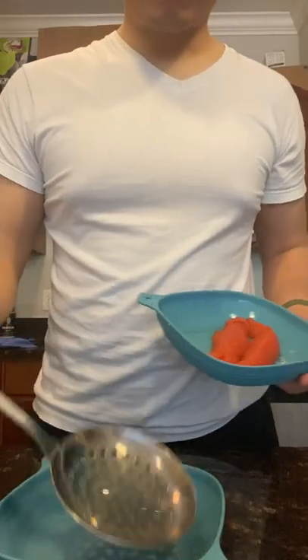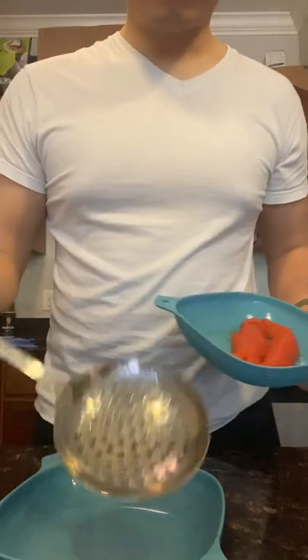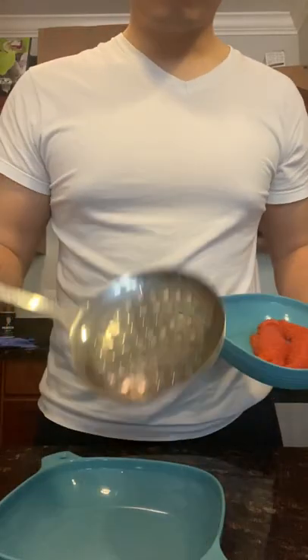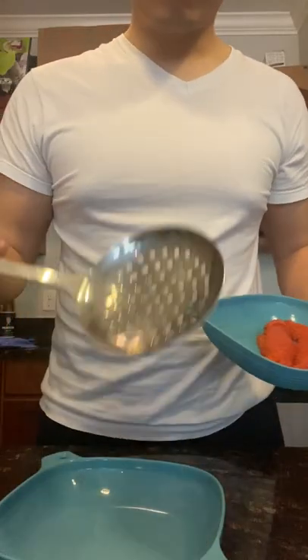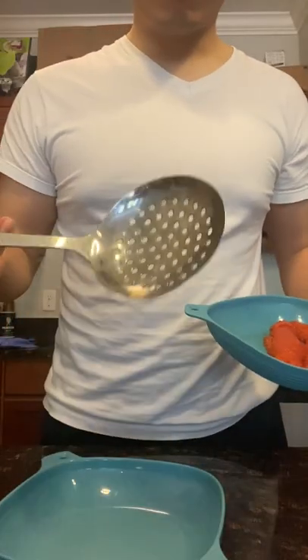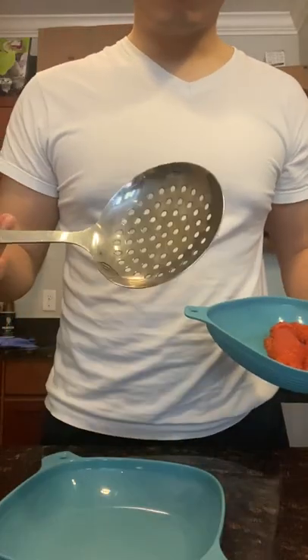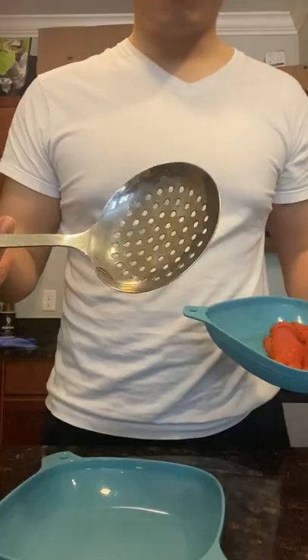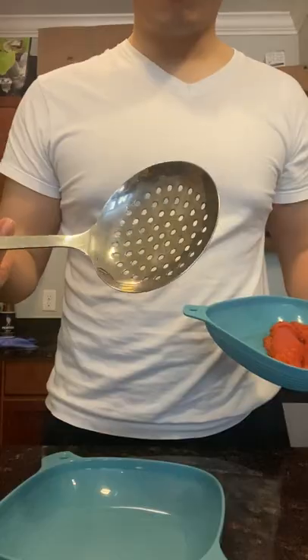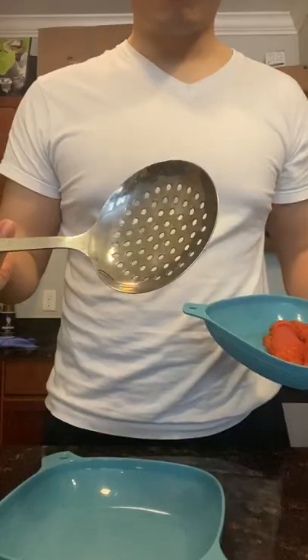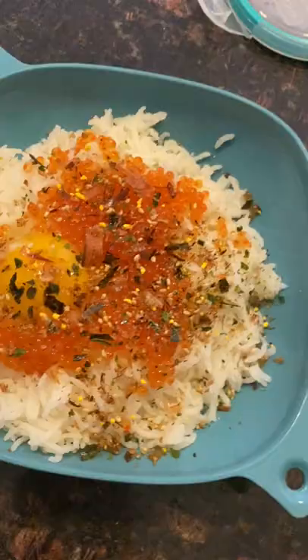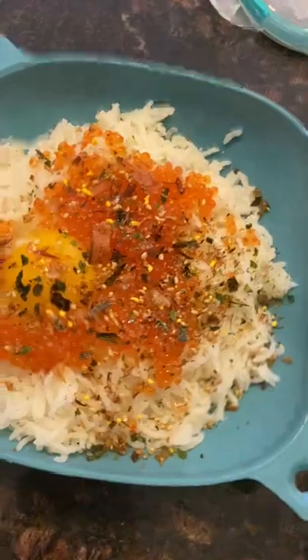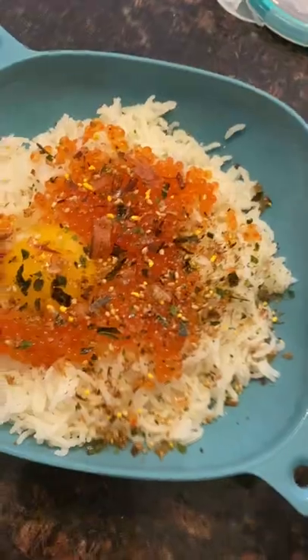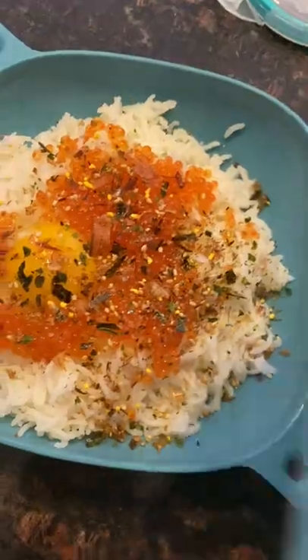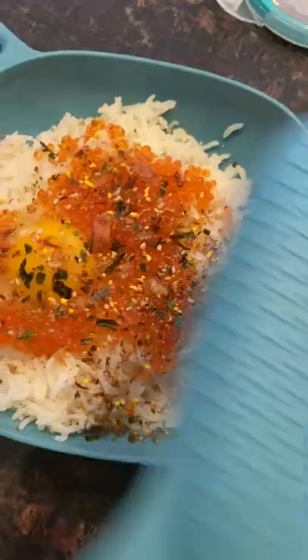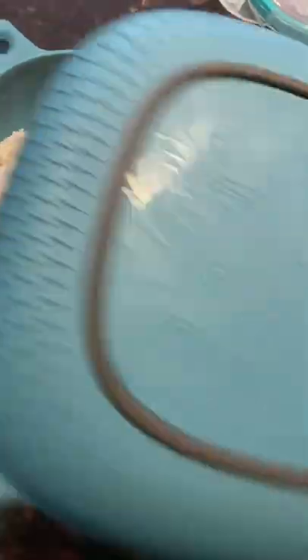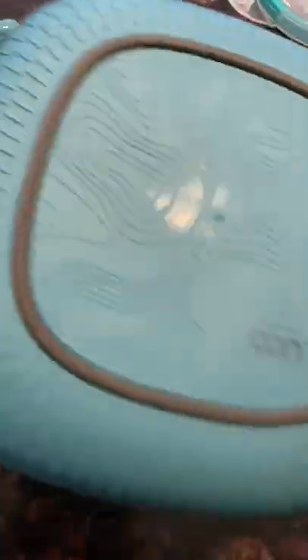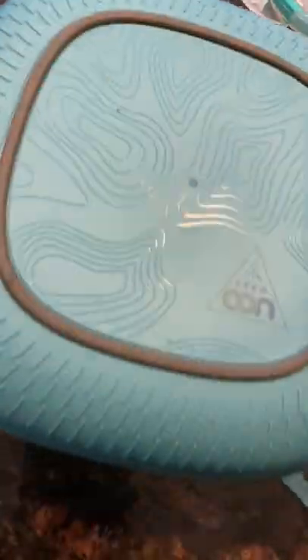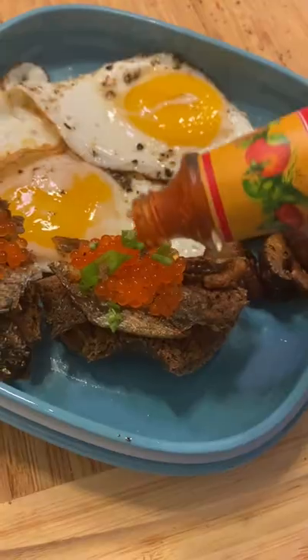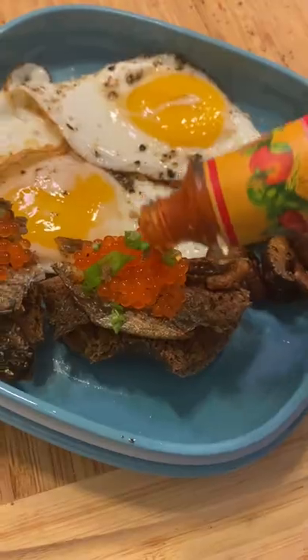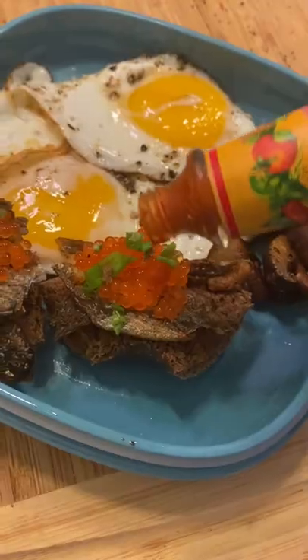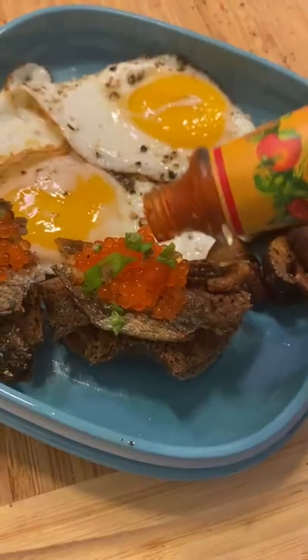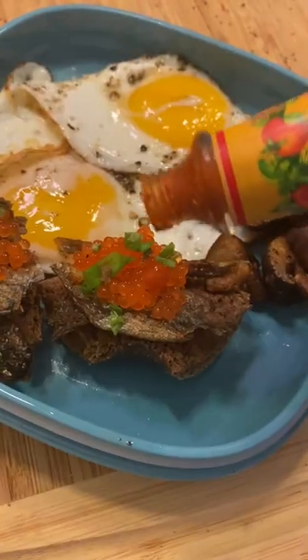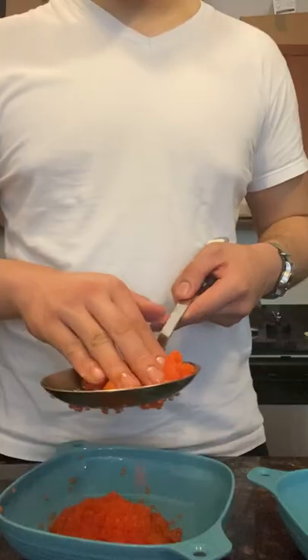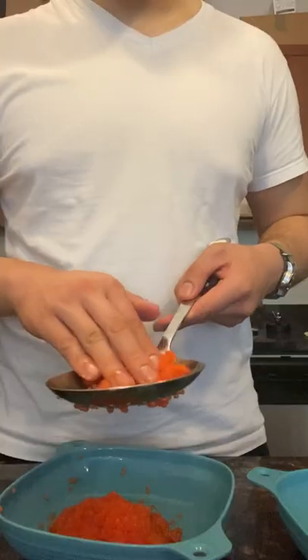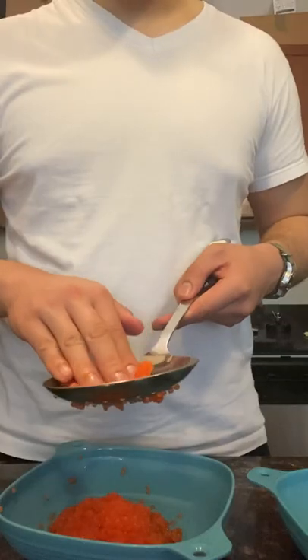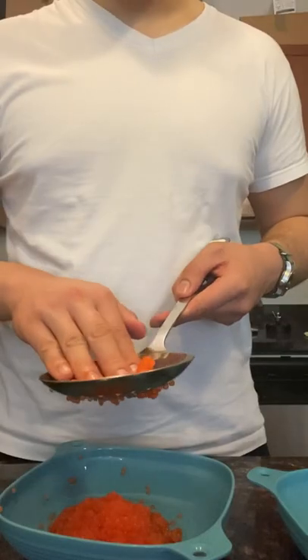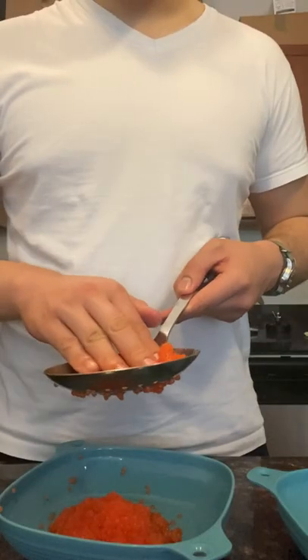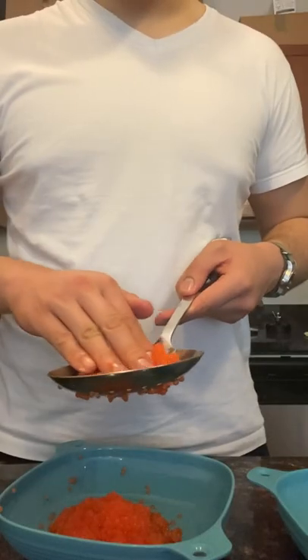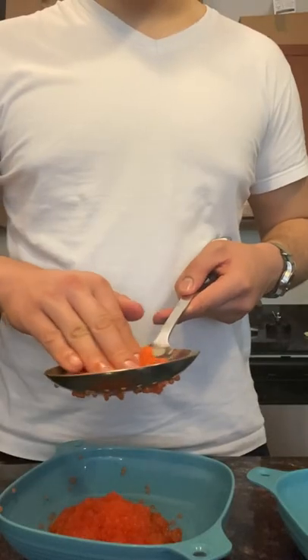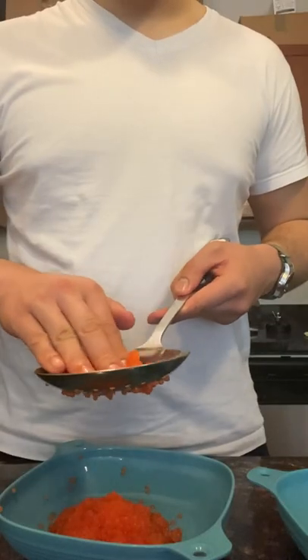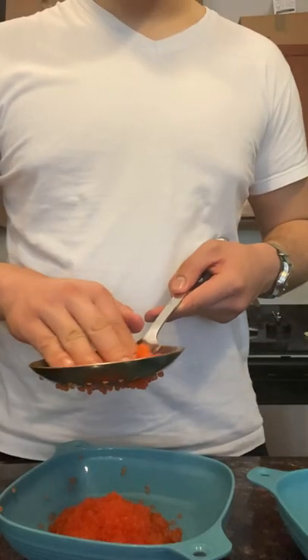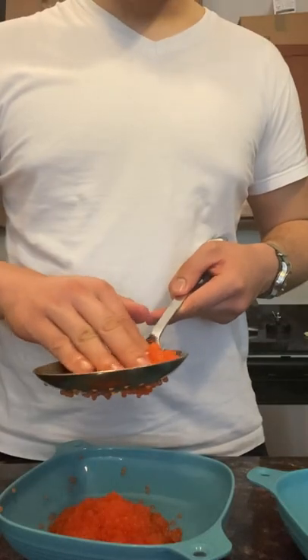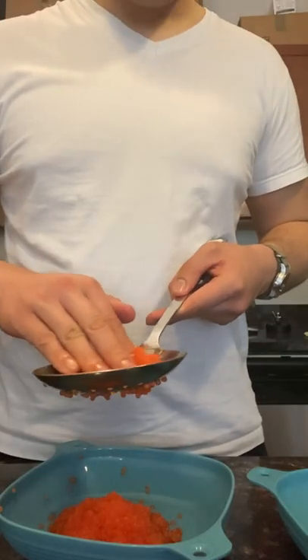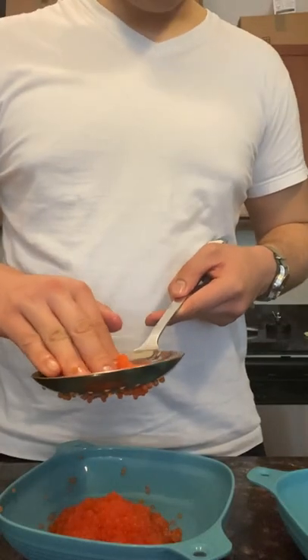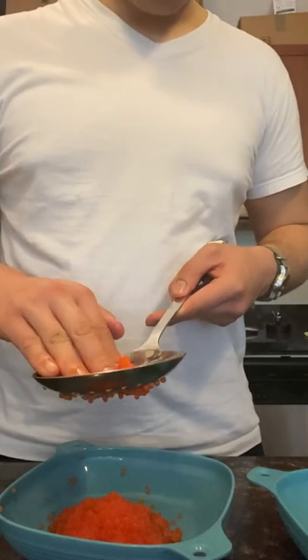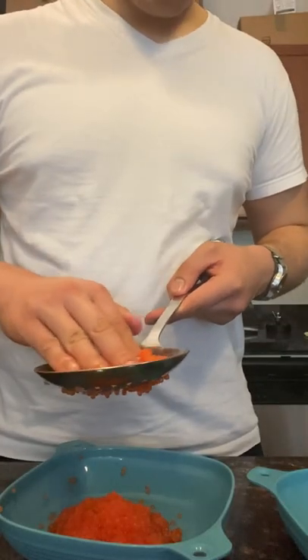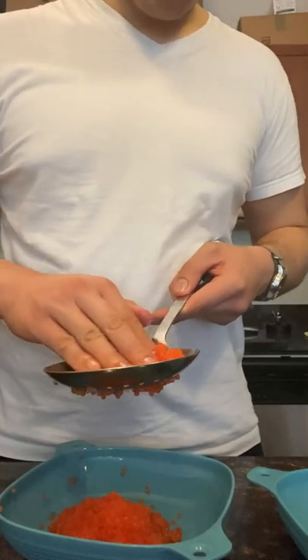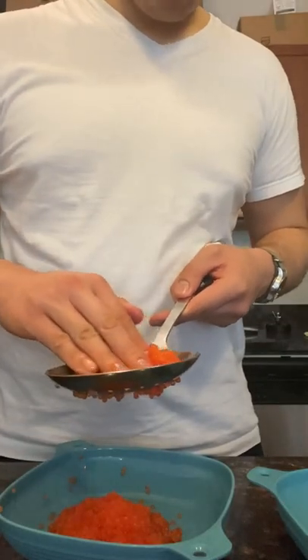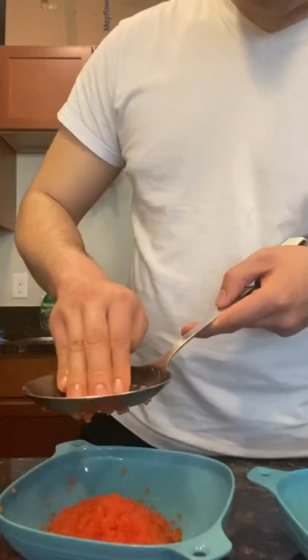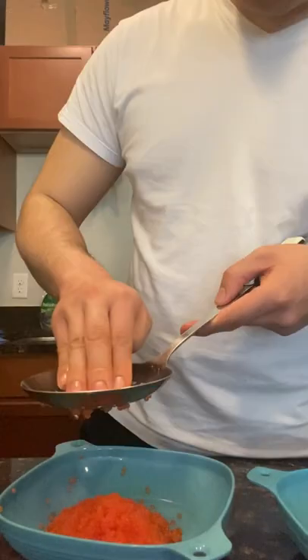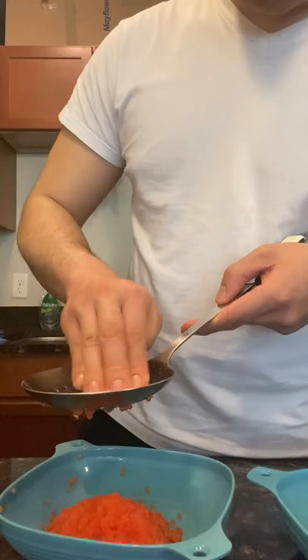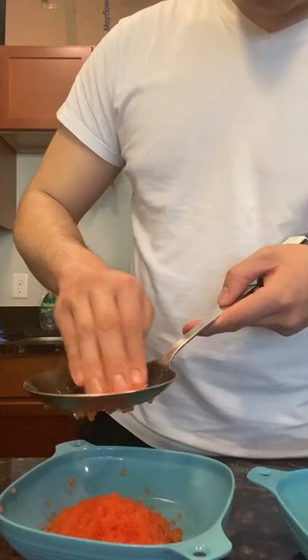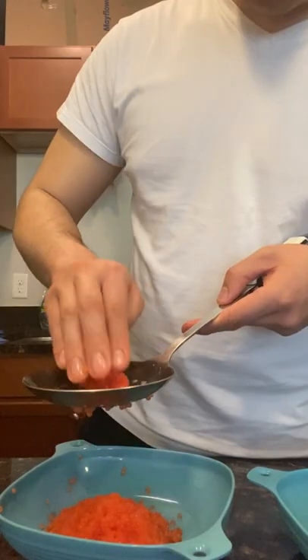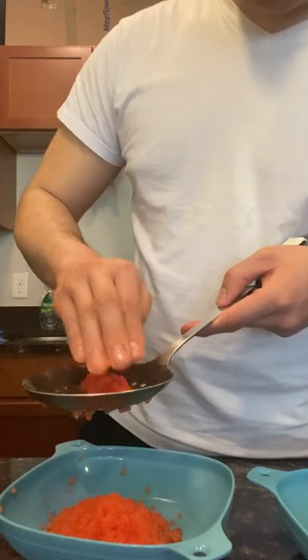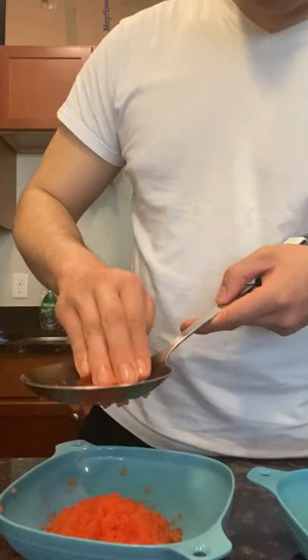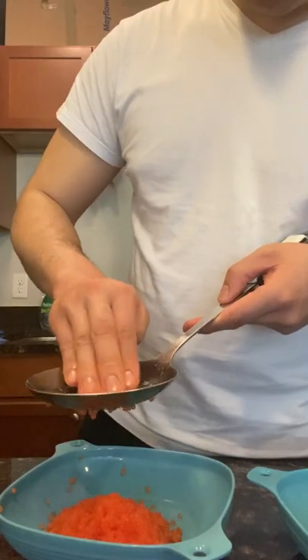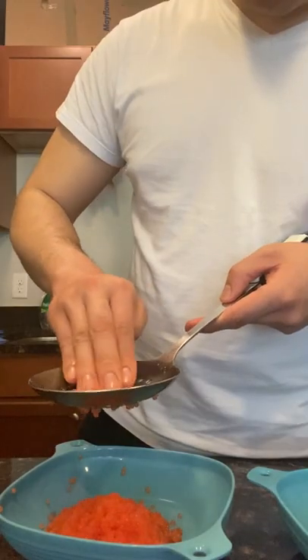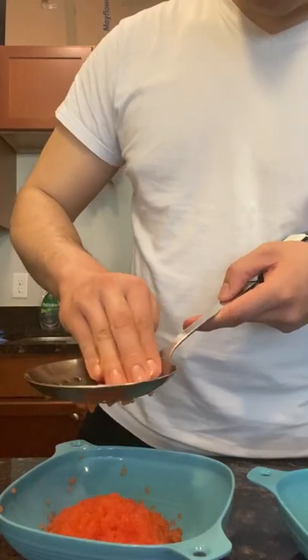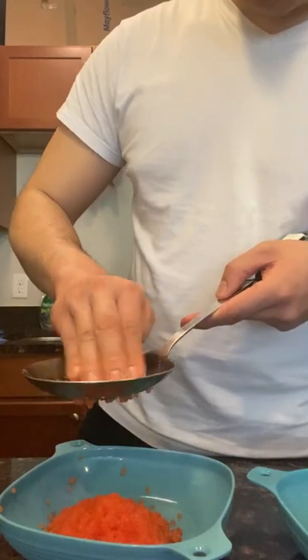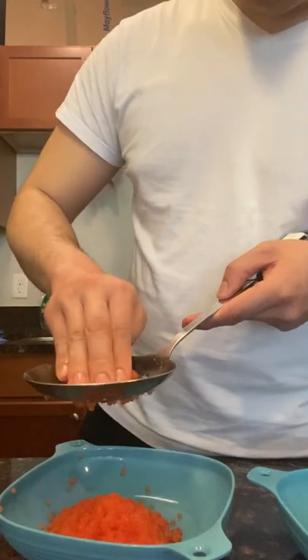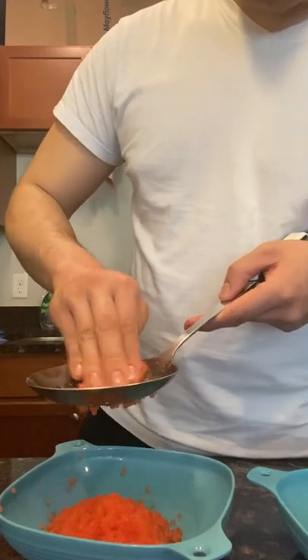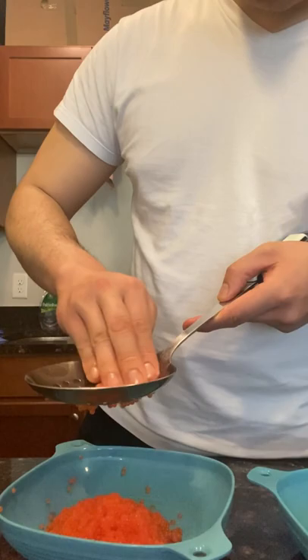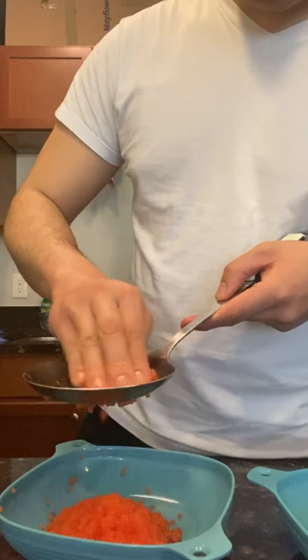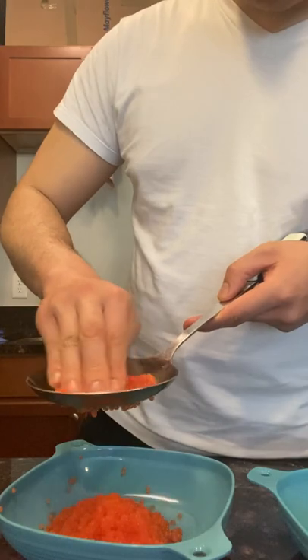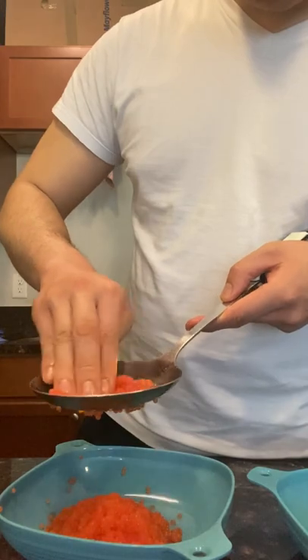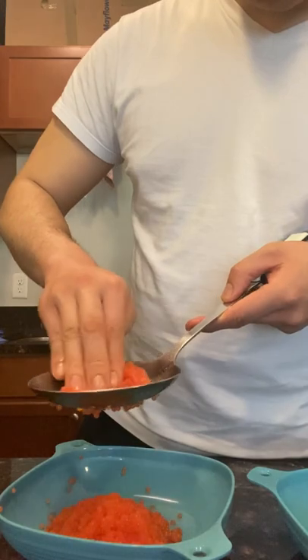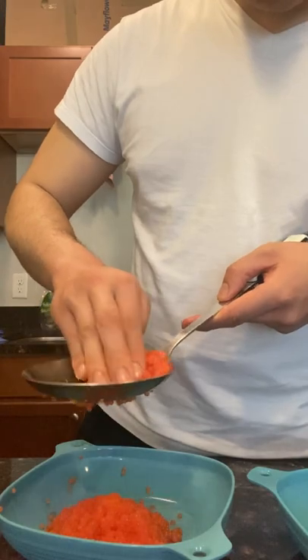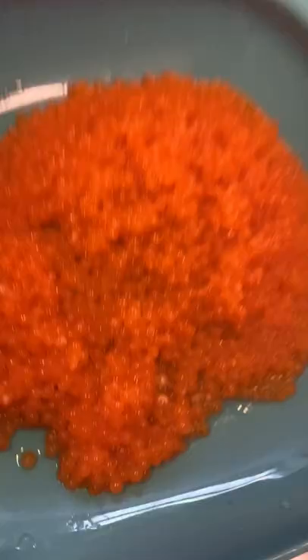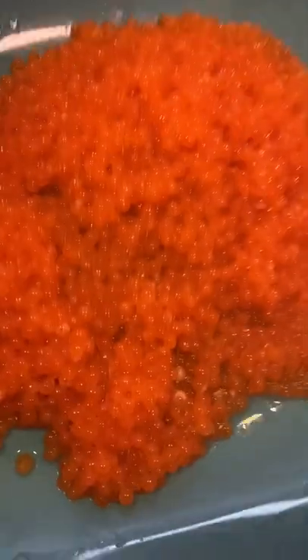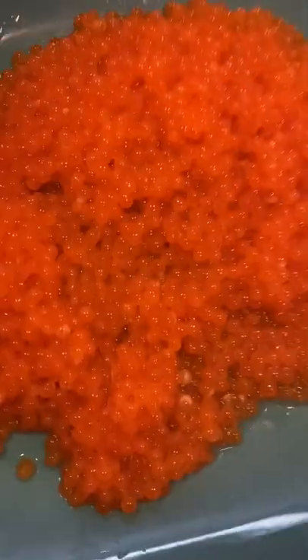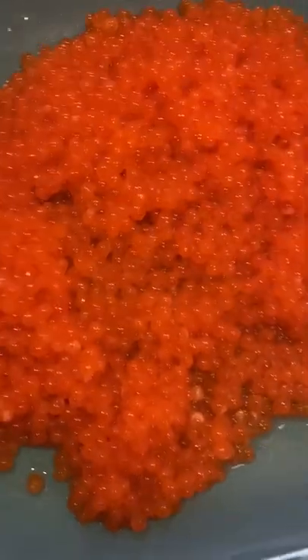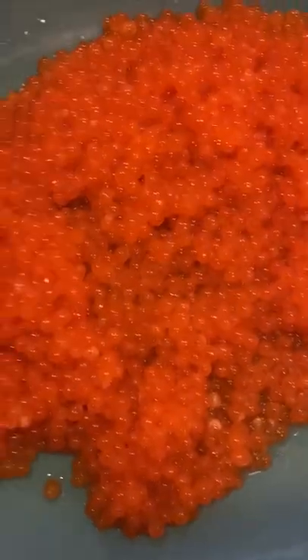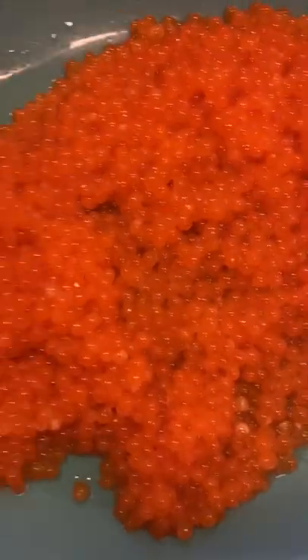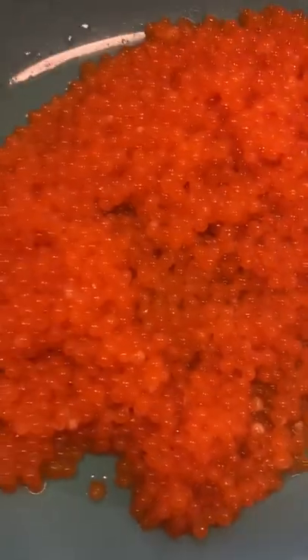We're gonna prepare the roe two ways, but first we have to separate the eggs from the membrane. I took this slotted spoon and I'm gently rubbing the sack against it so the eggs slip through.